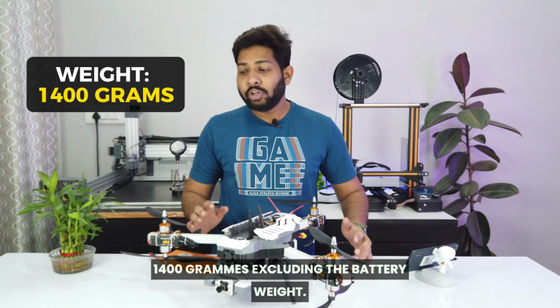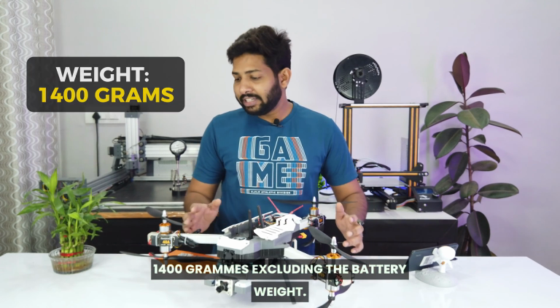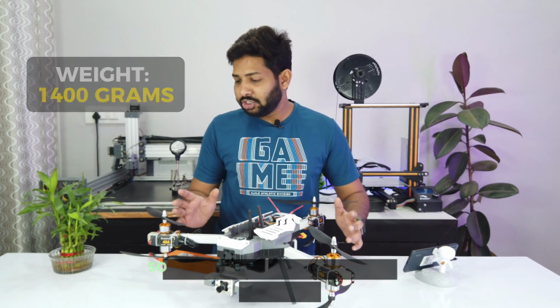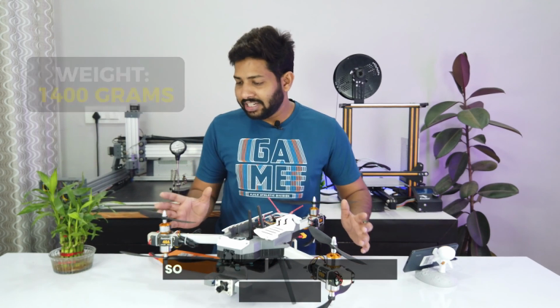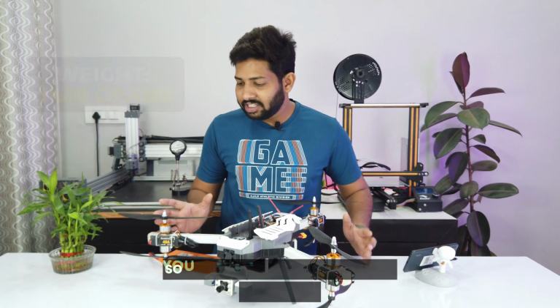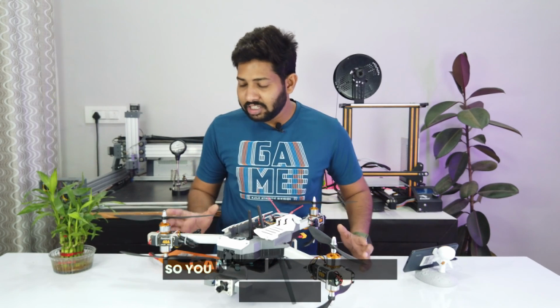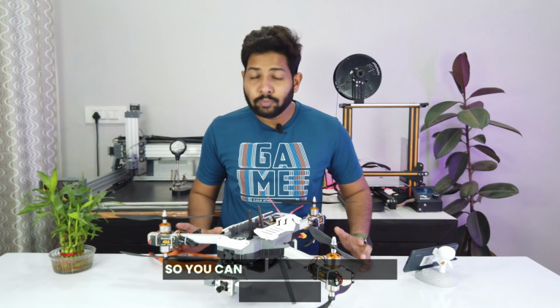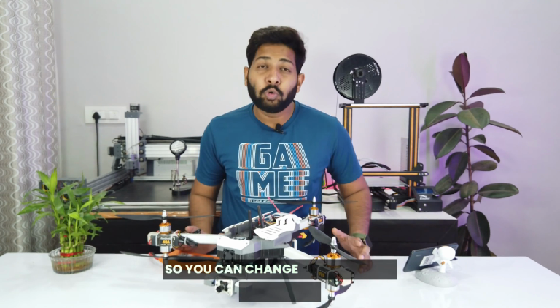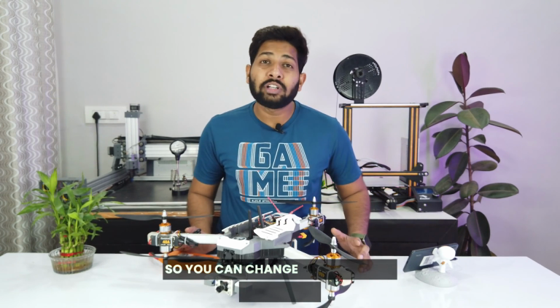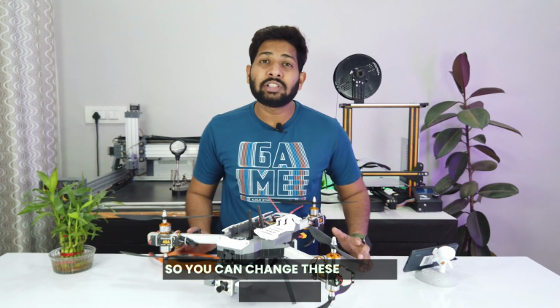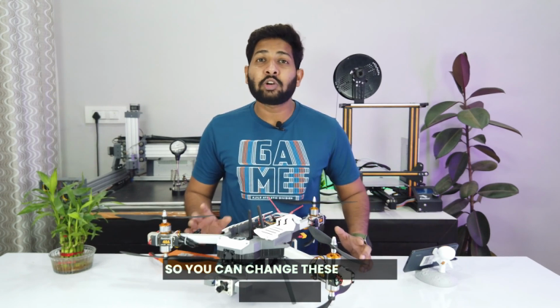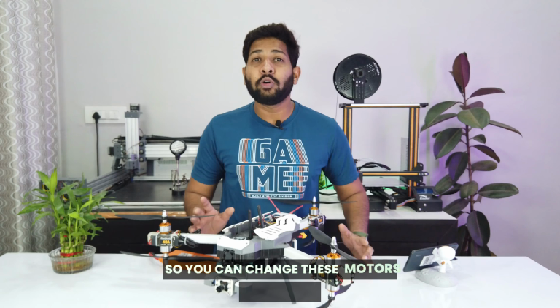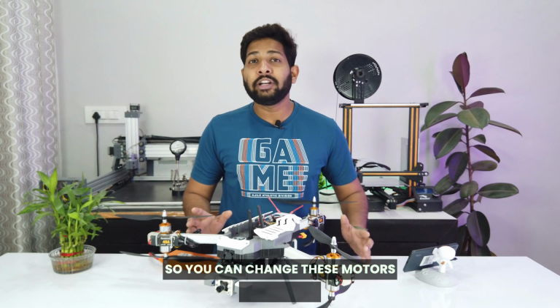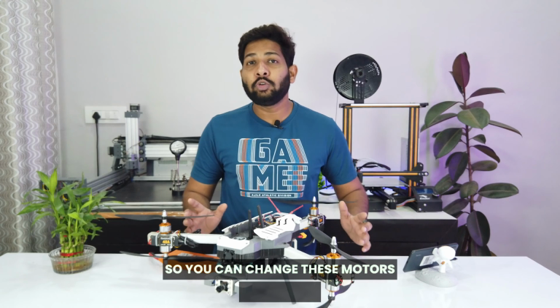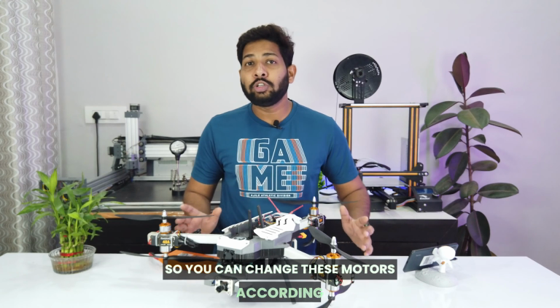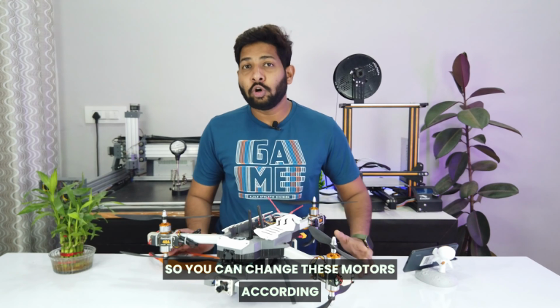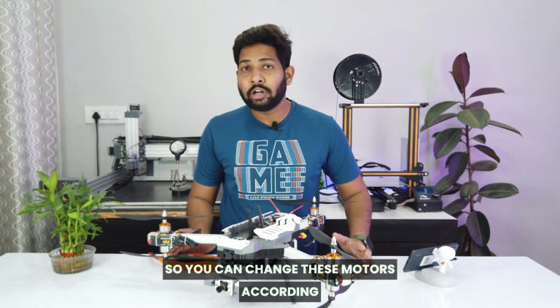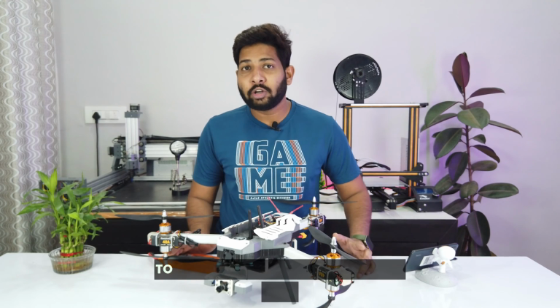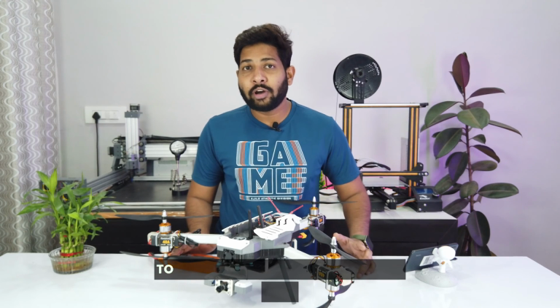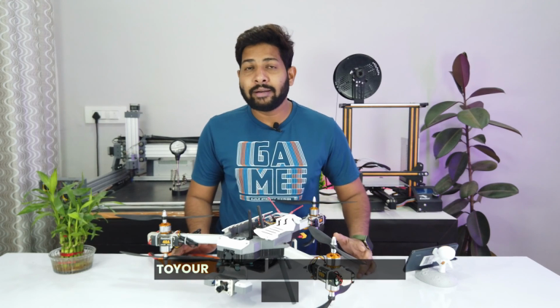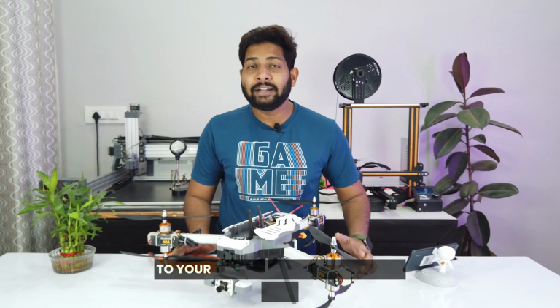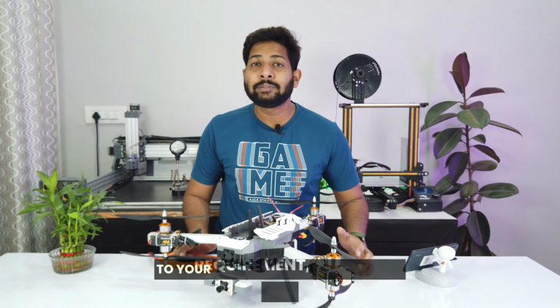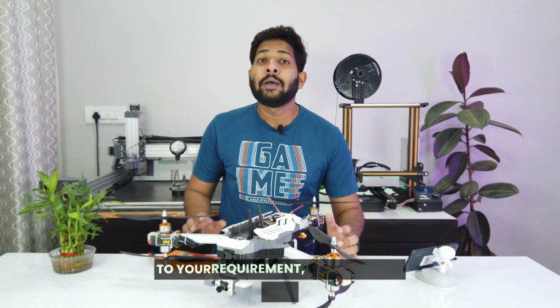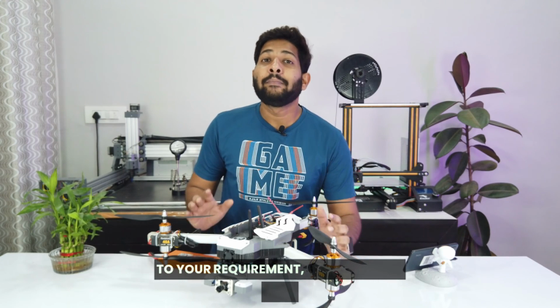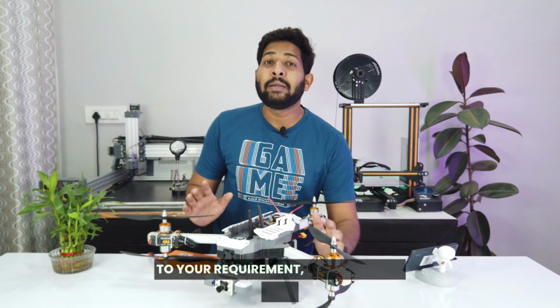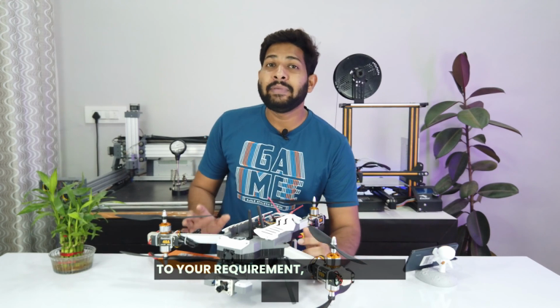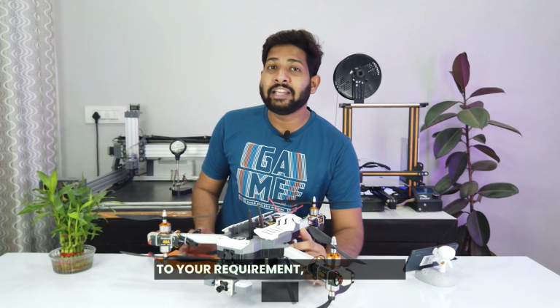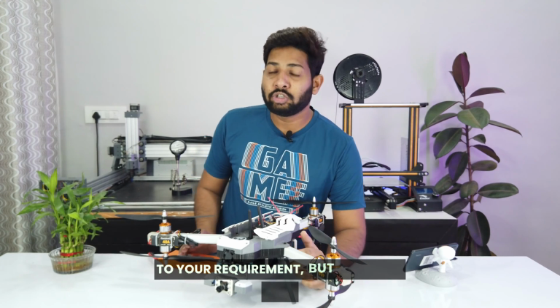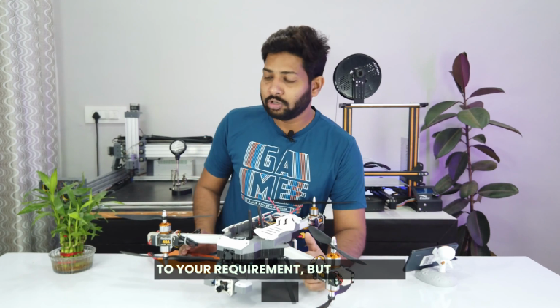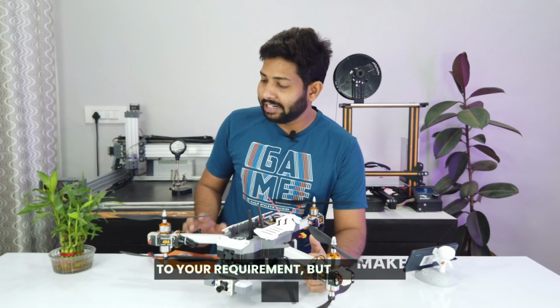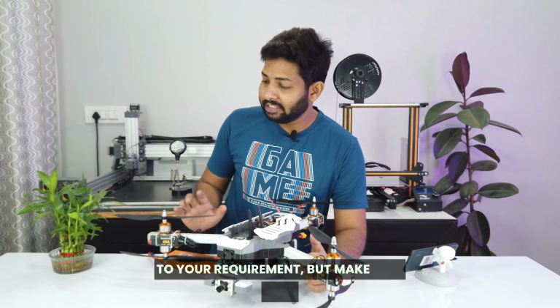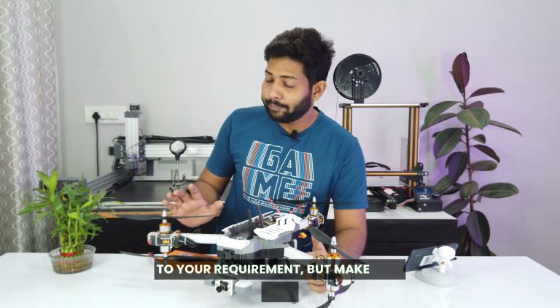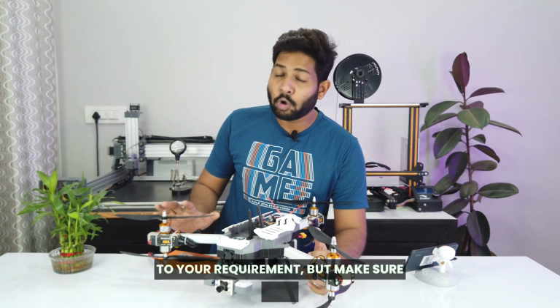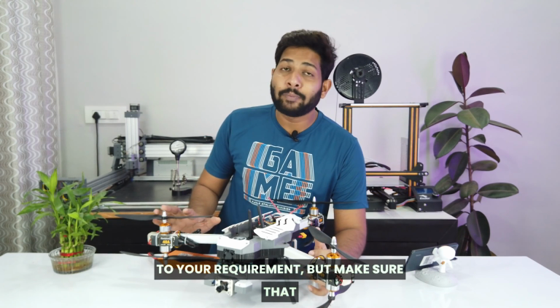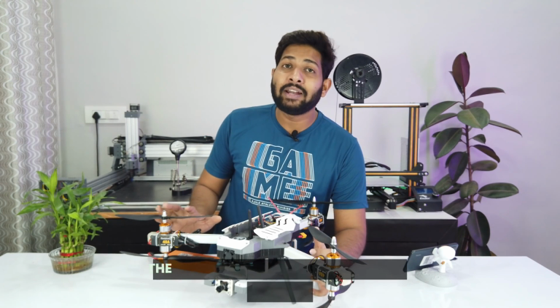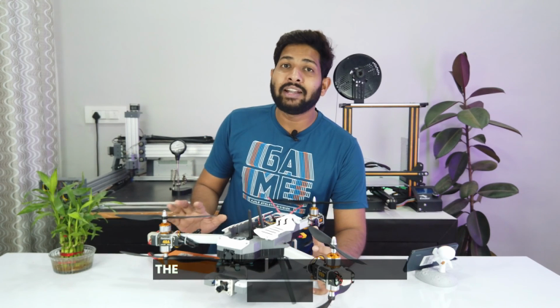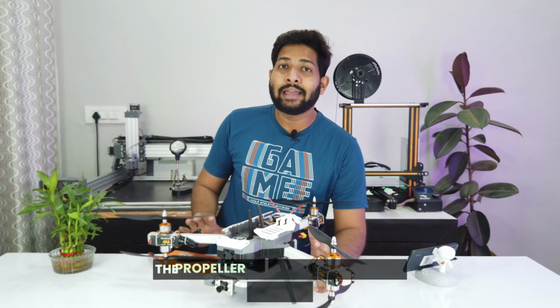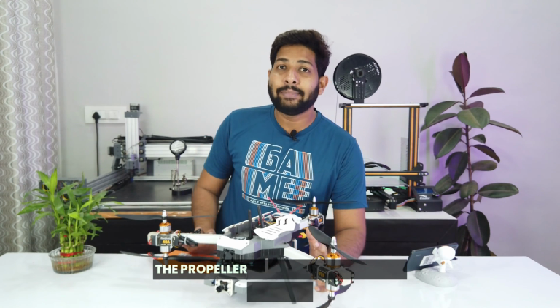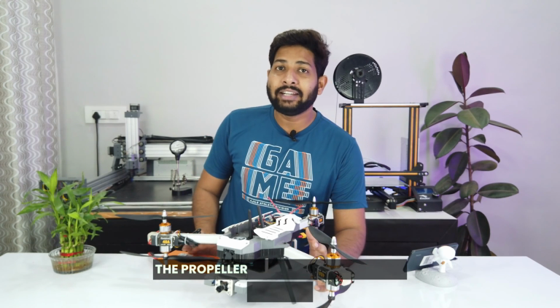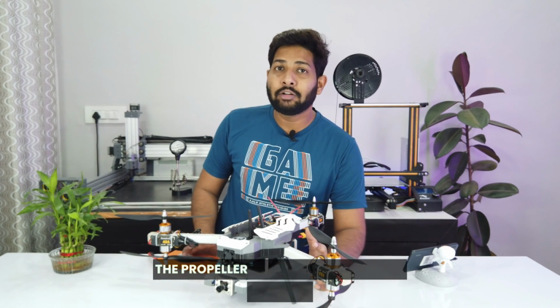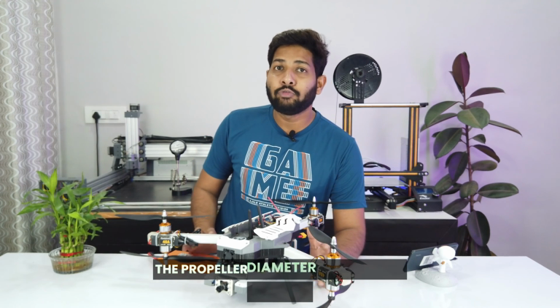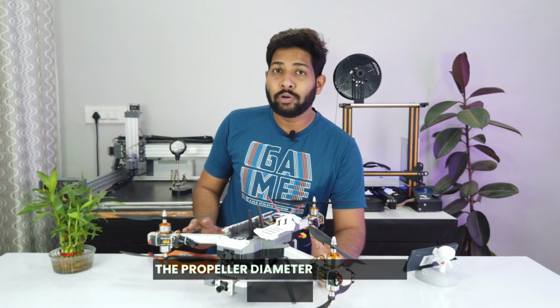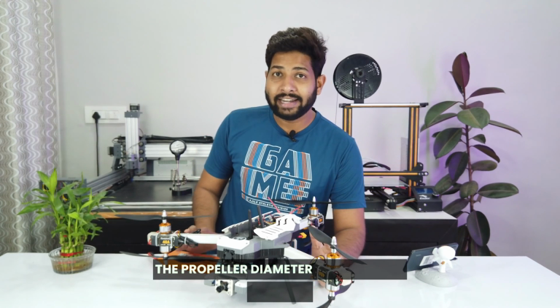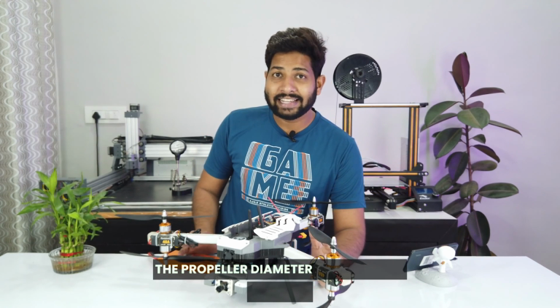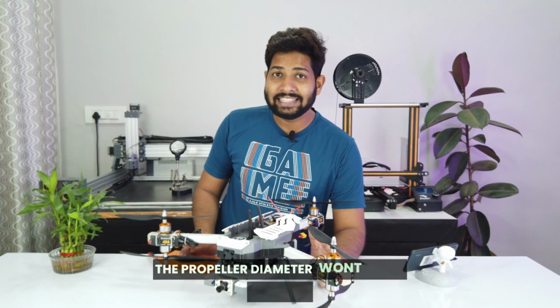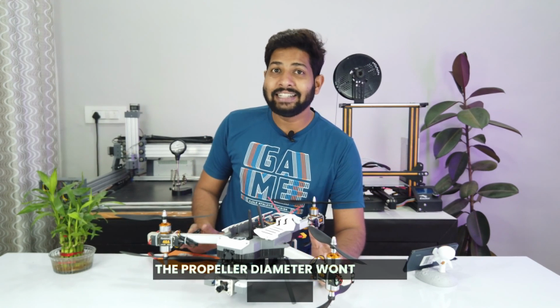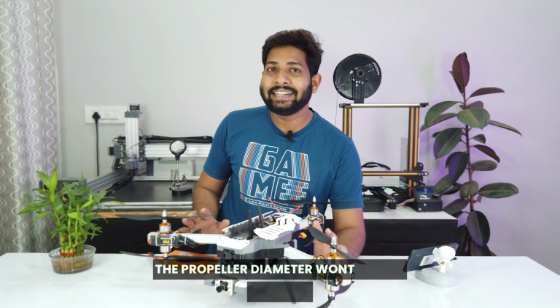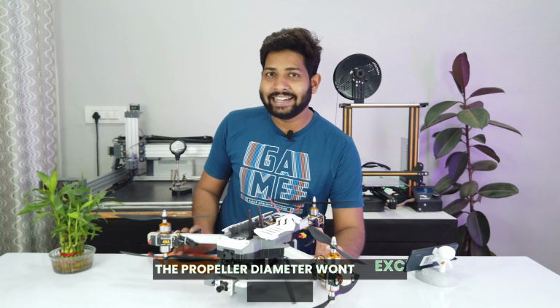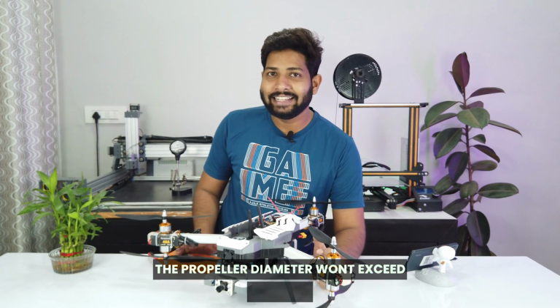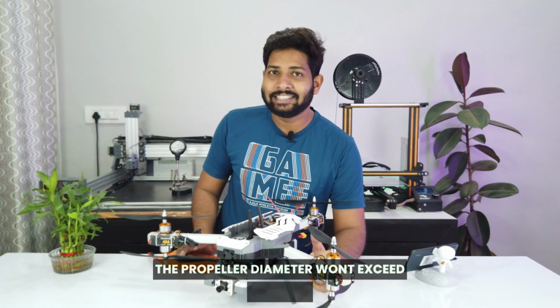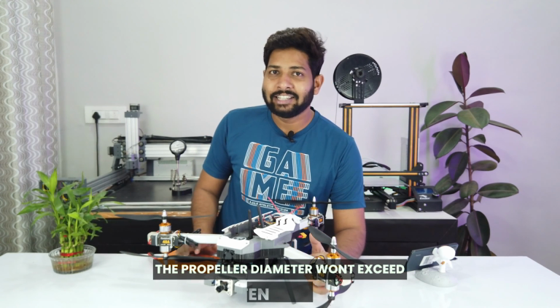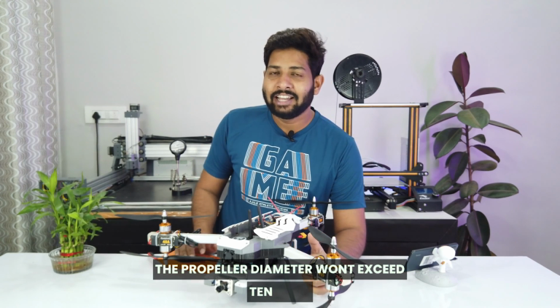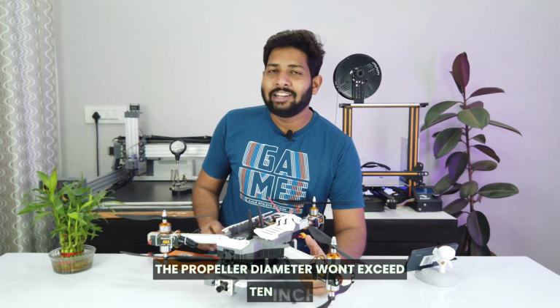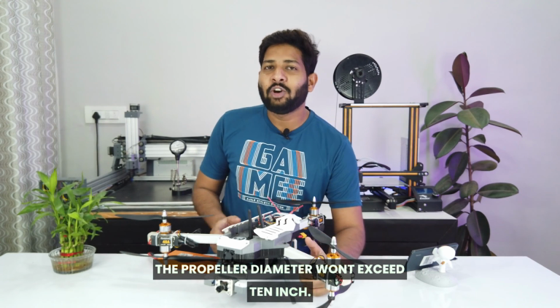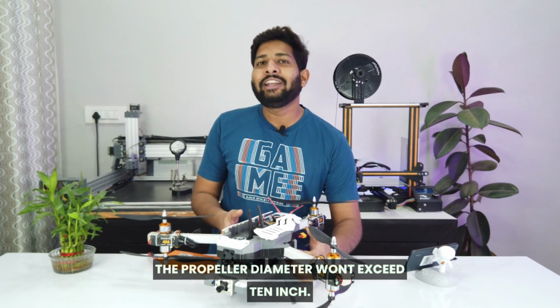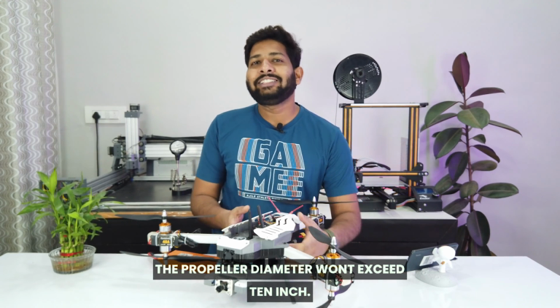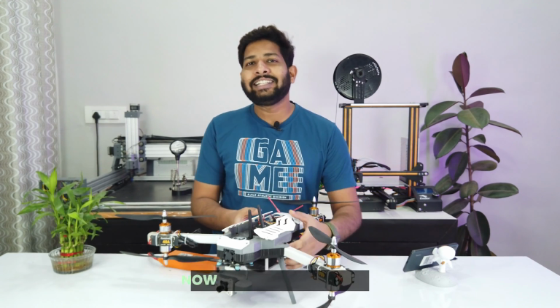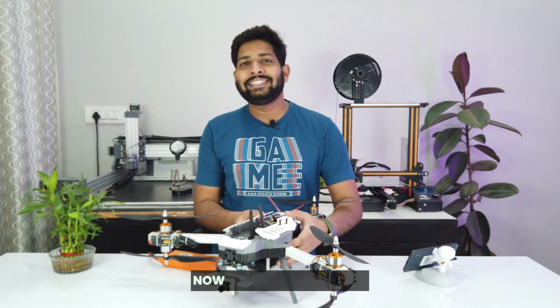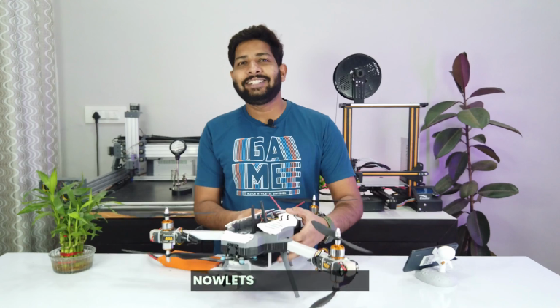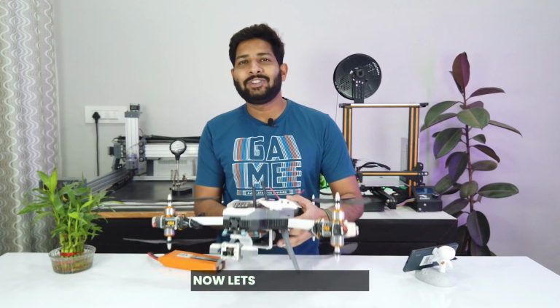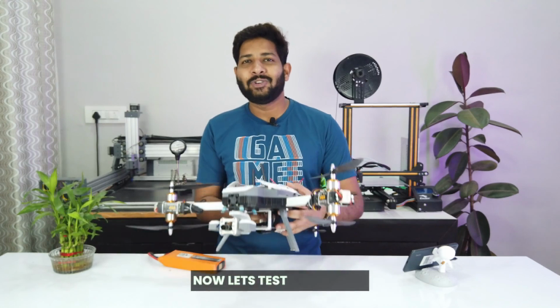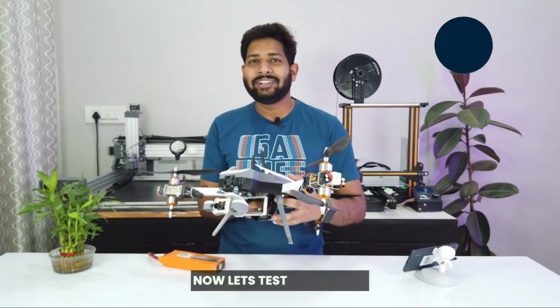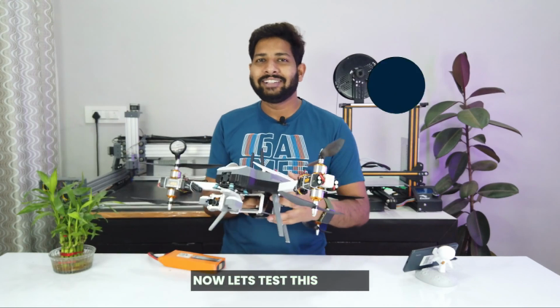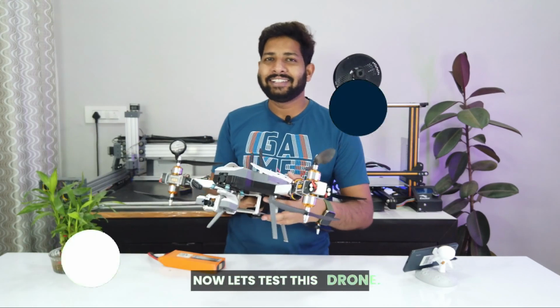You can change these motors according to your requirement, but make sure that the propeller diameter won't exceed 10 inches. Now let's test the drone.